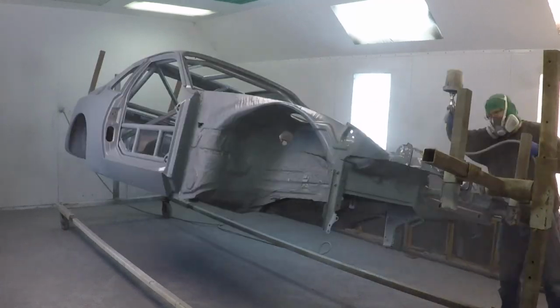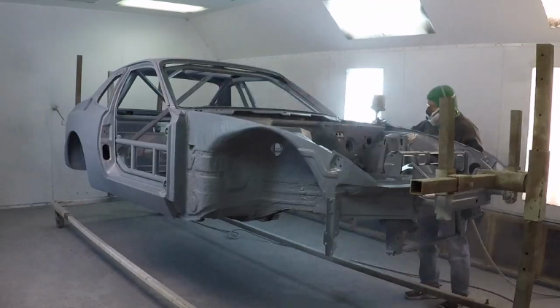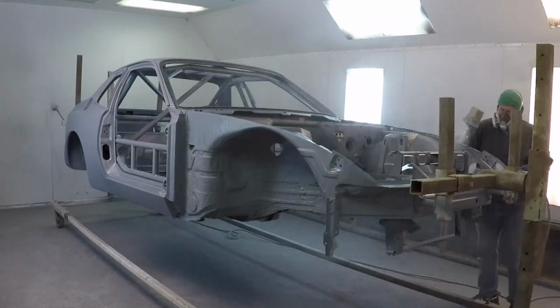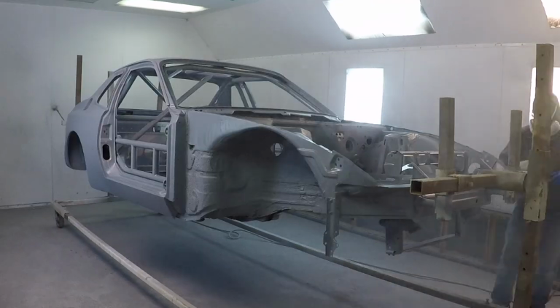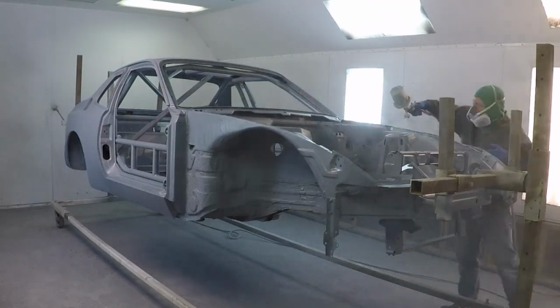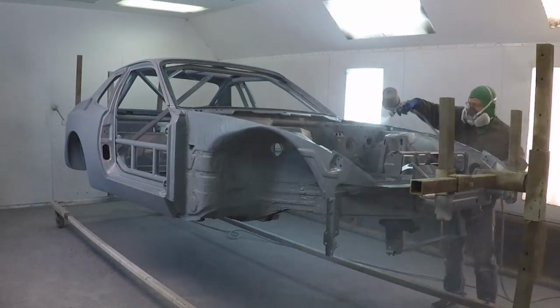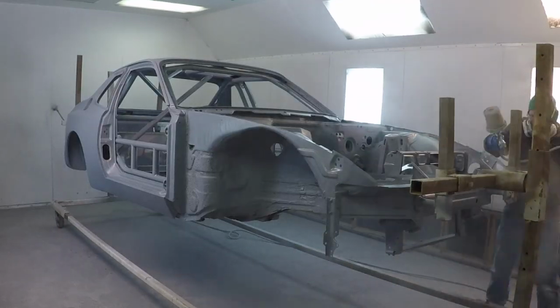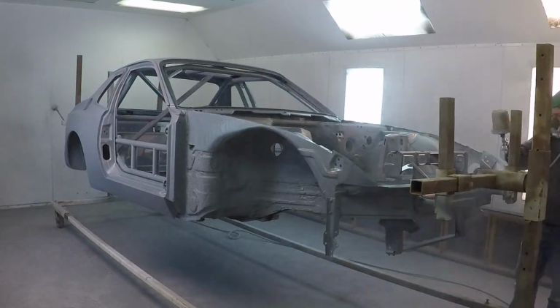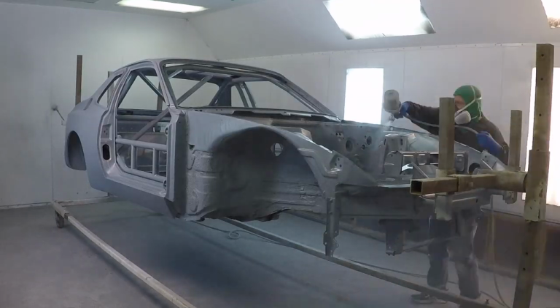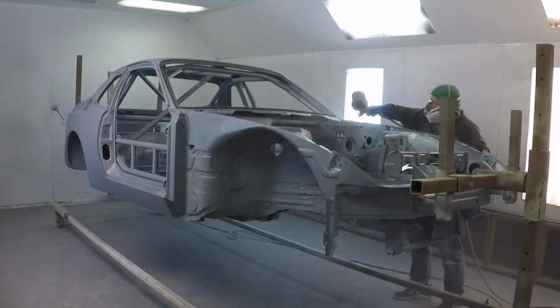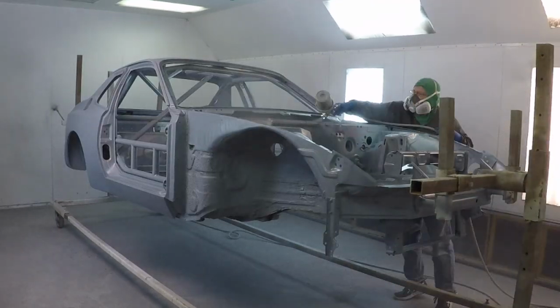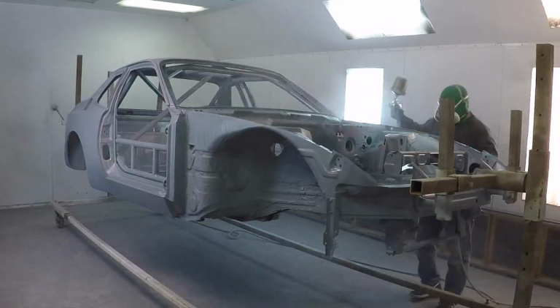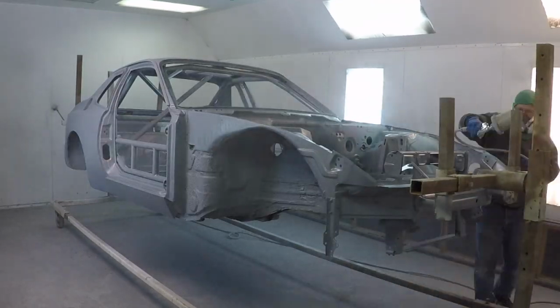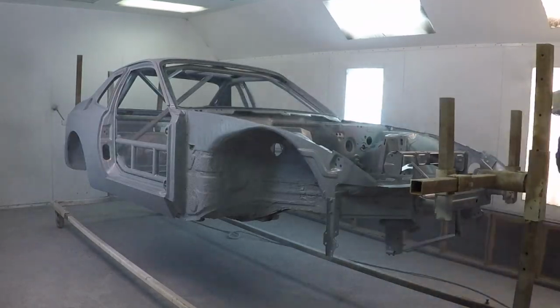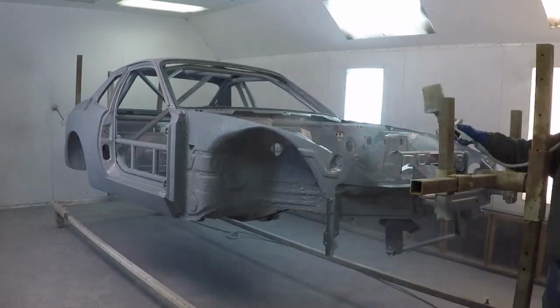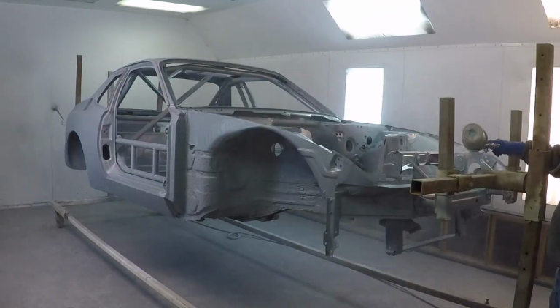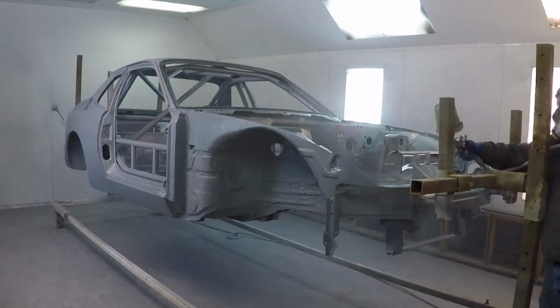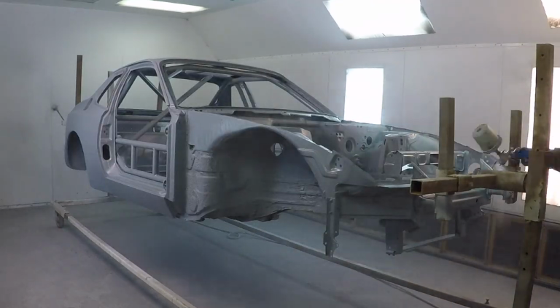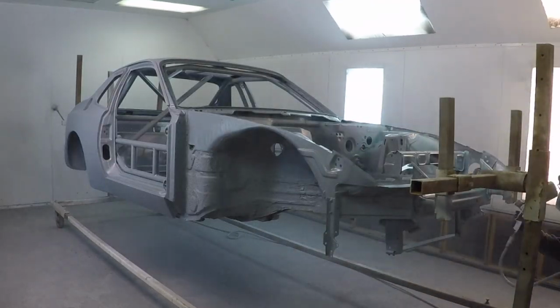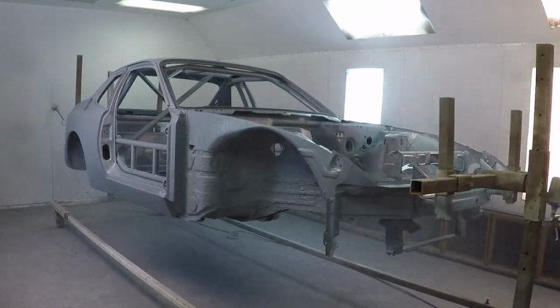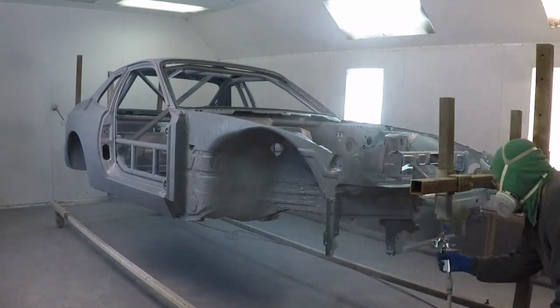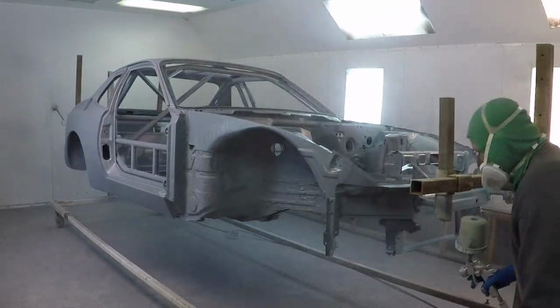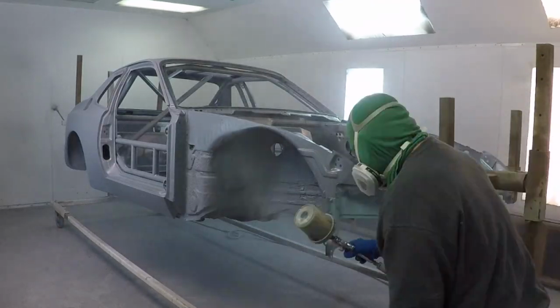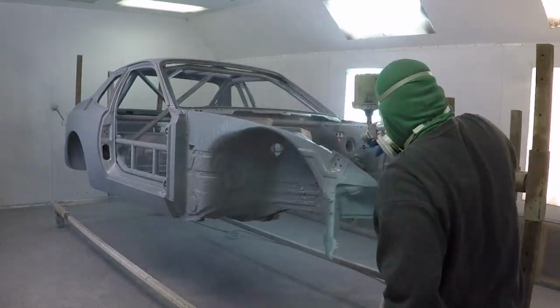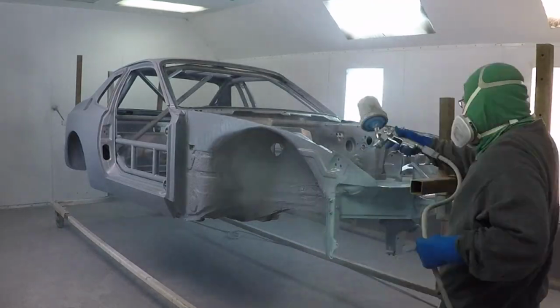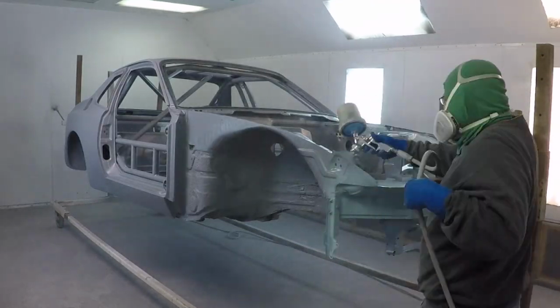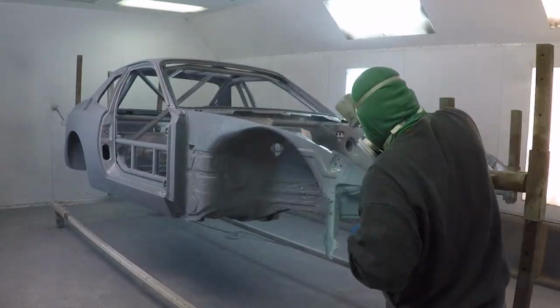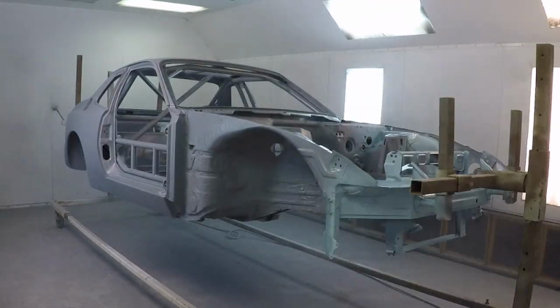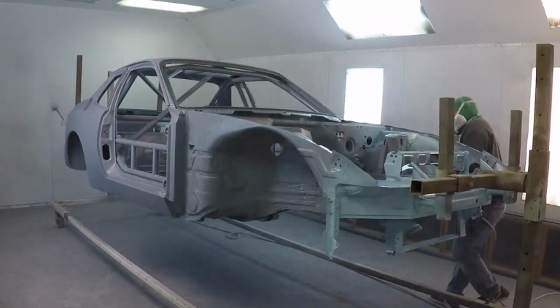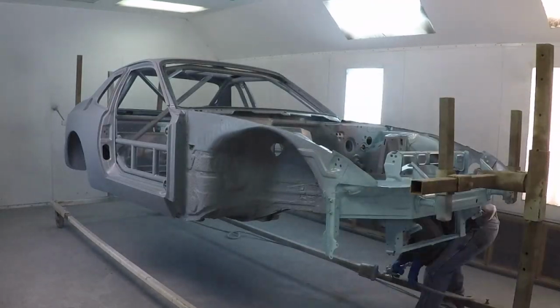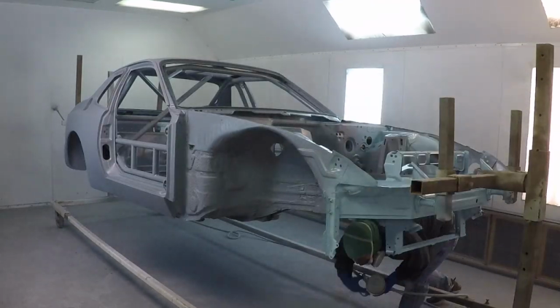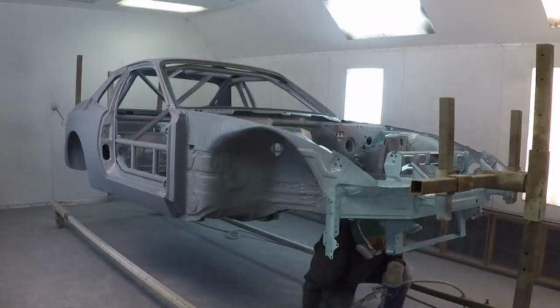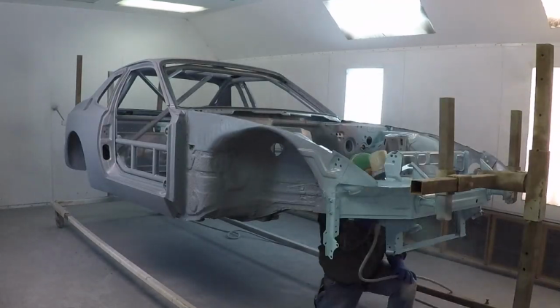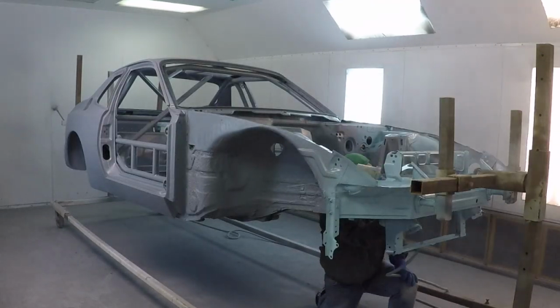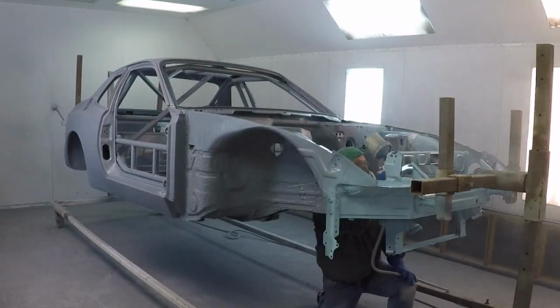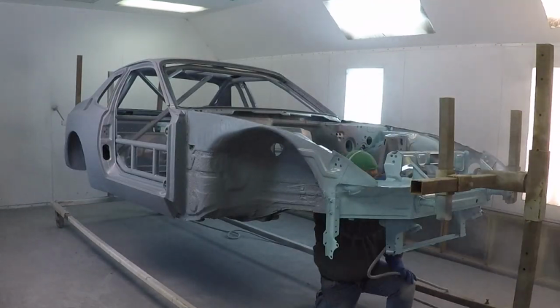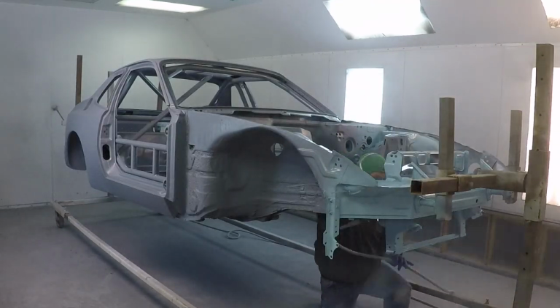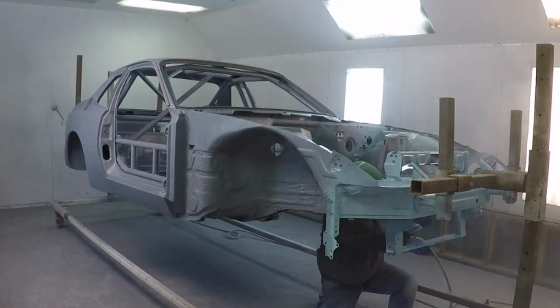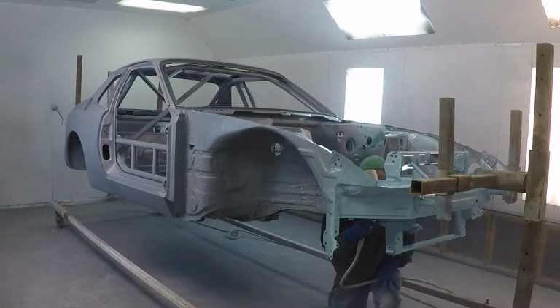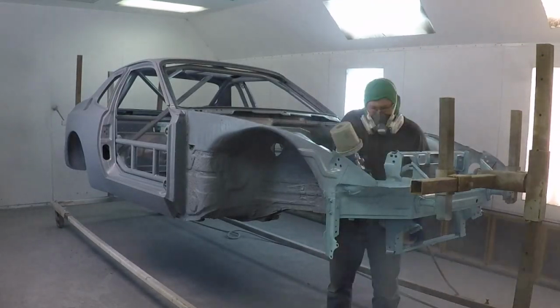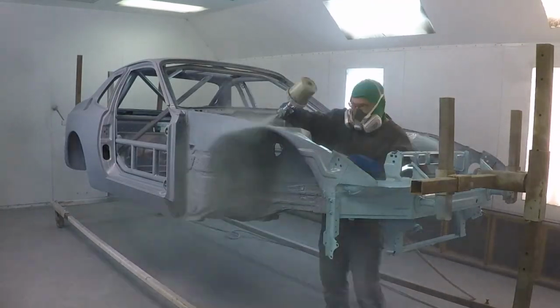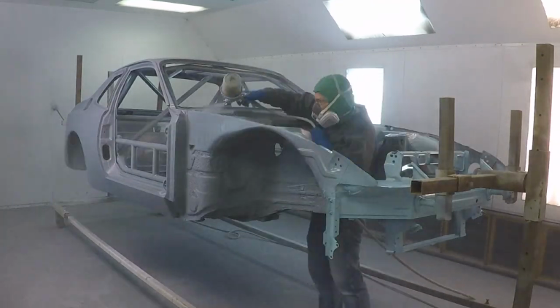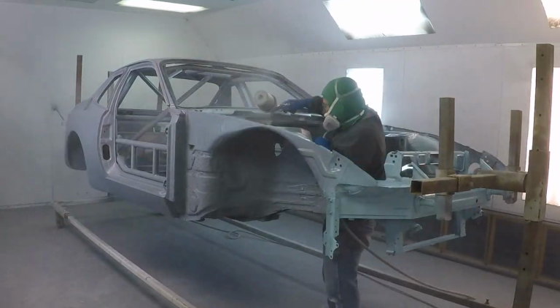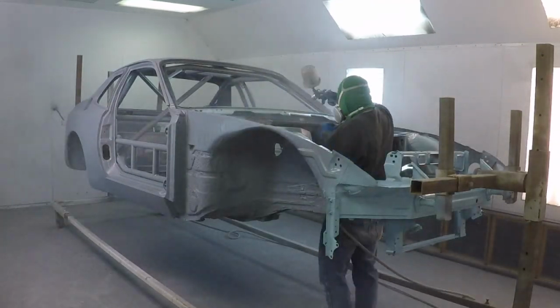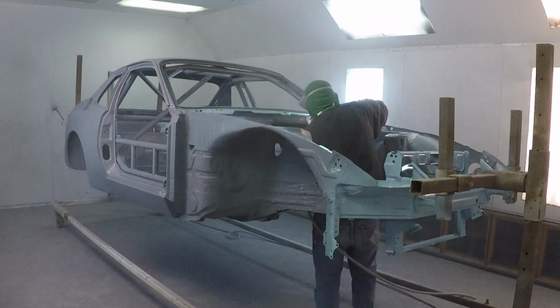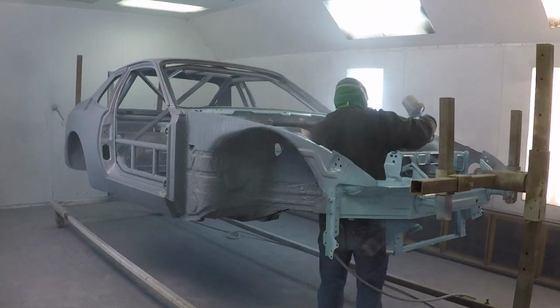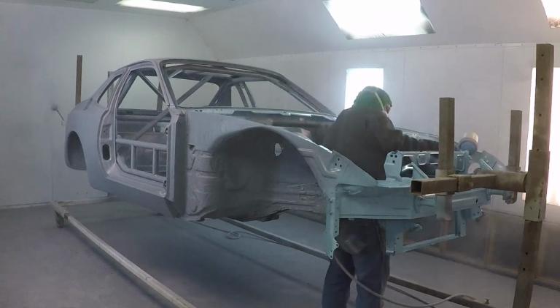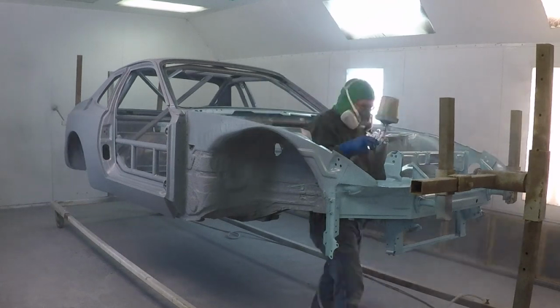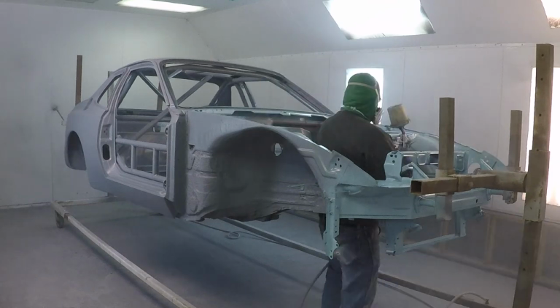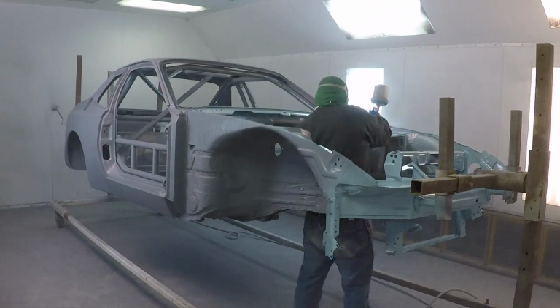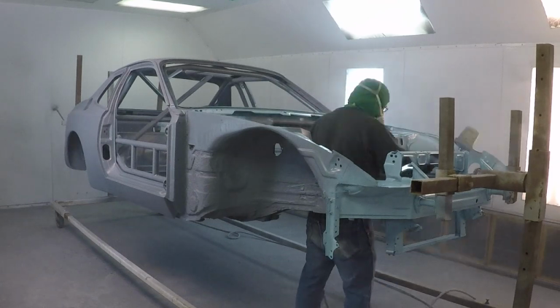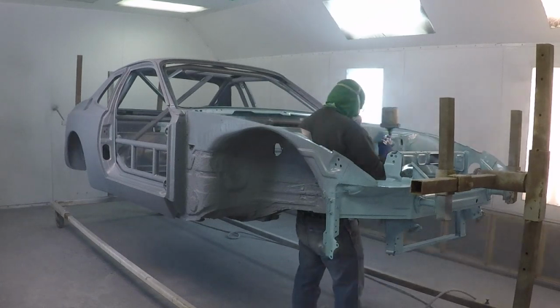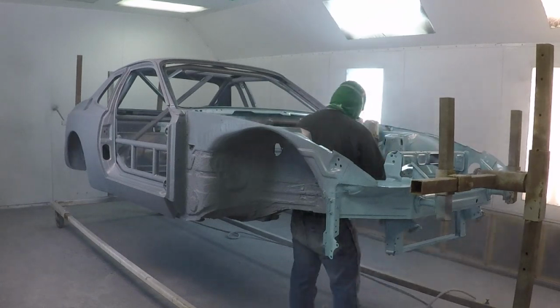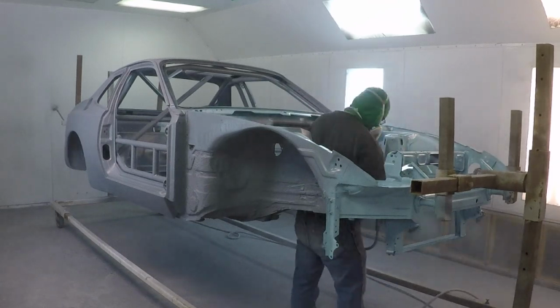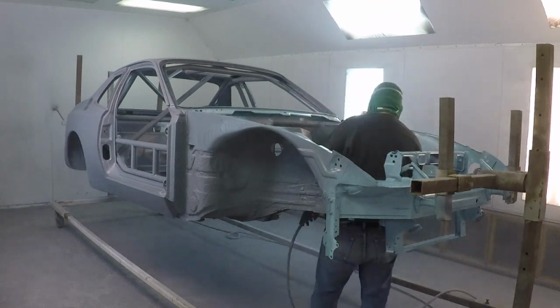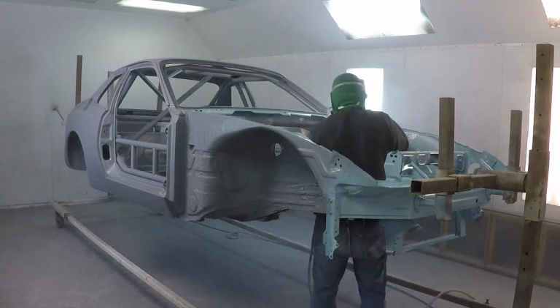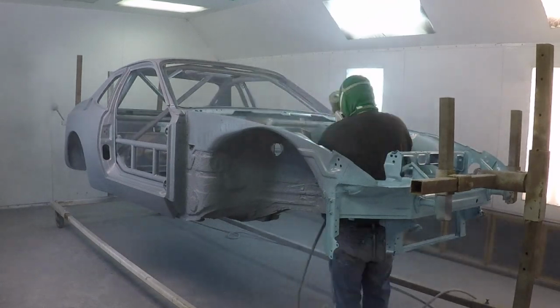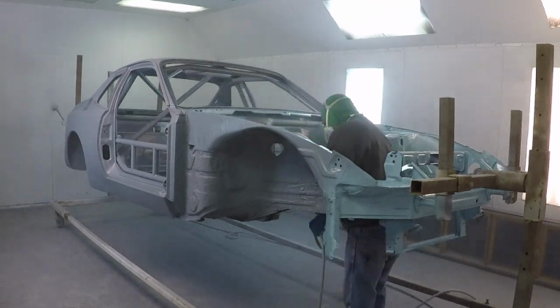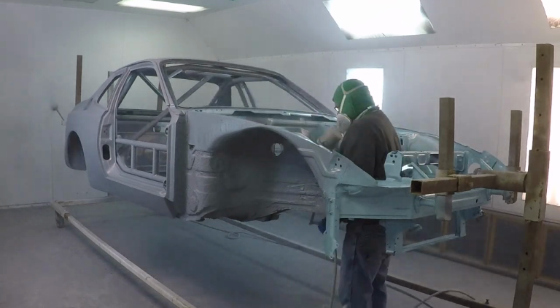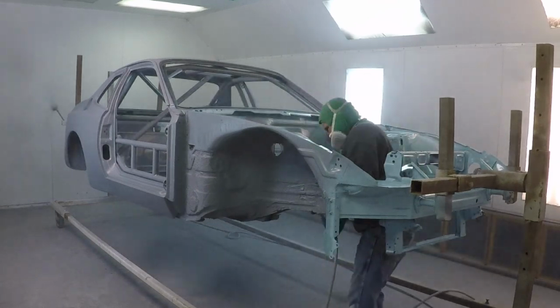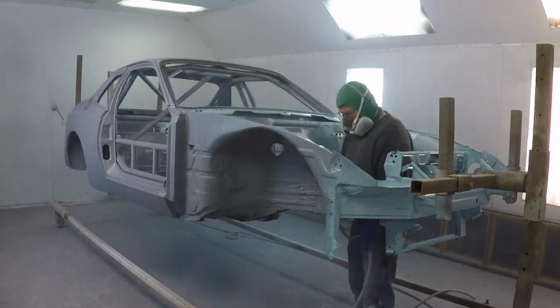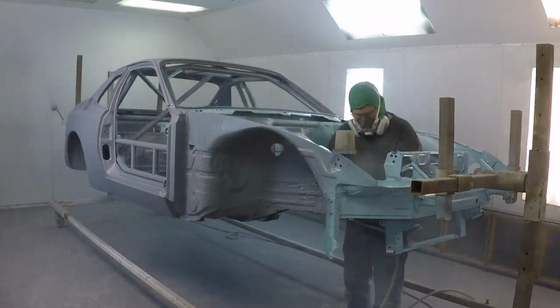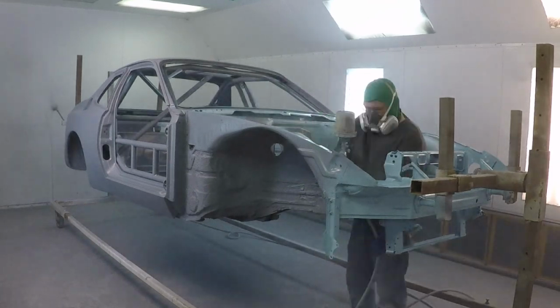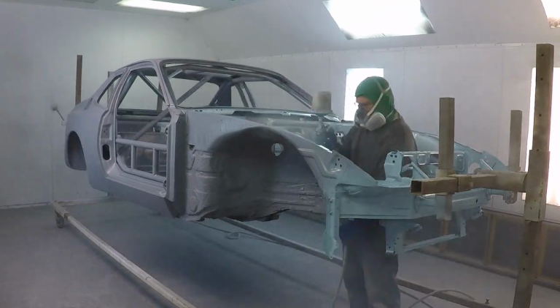After we're finished applying the epoxy, we're going to give it about 15 minutes to flash off, and then we're going to apply three coats of the Gulf Blue Single Stage.